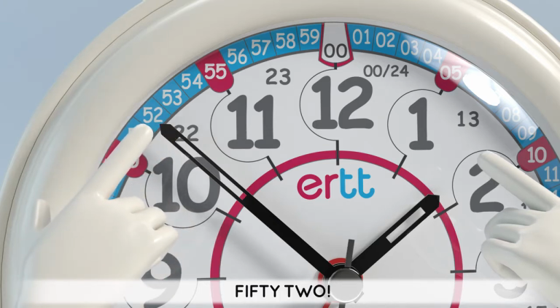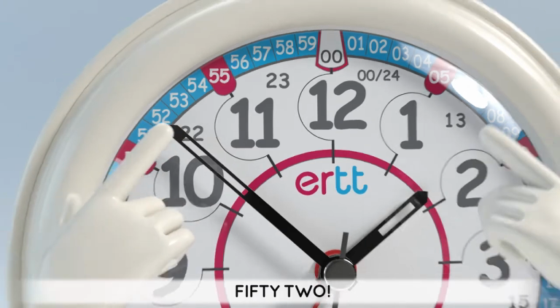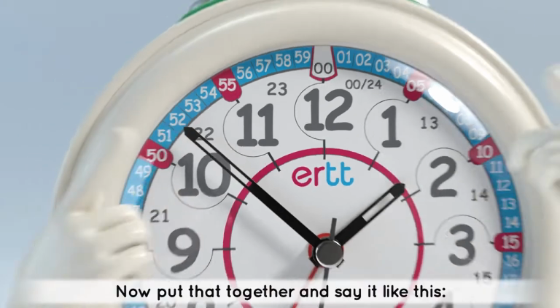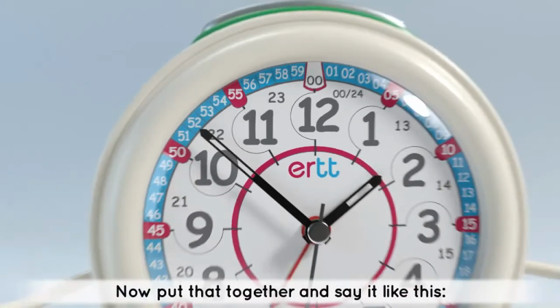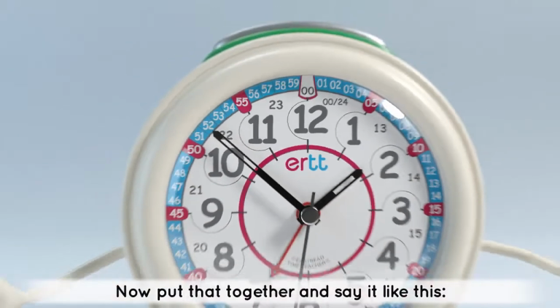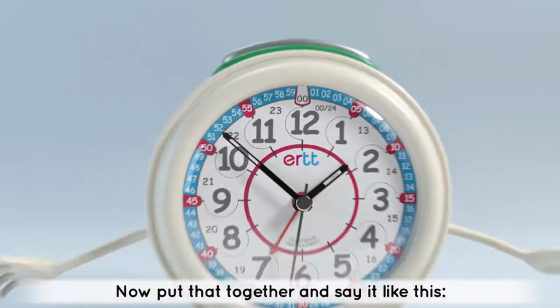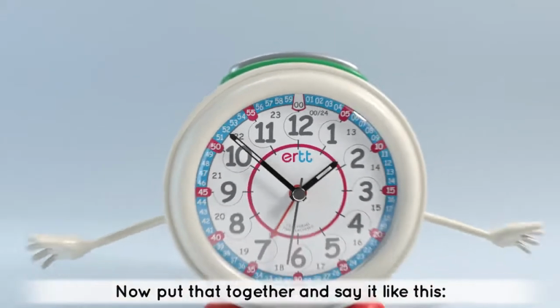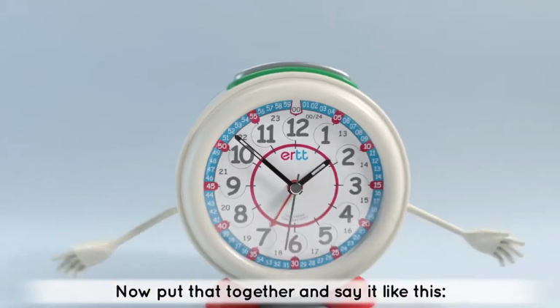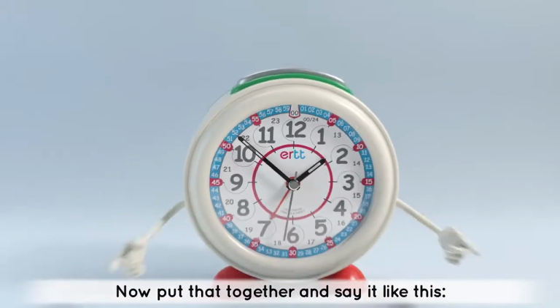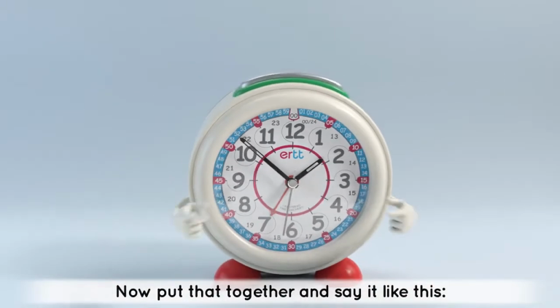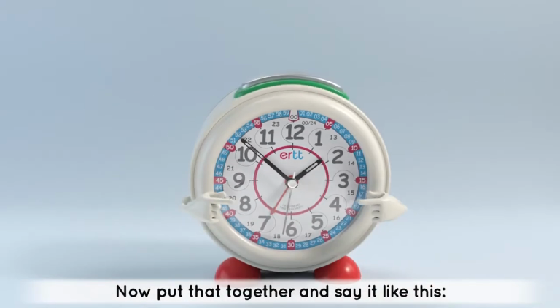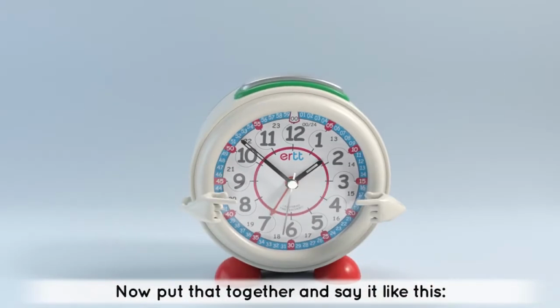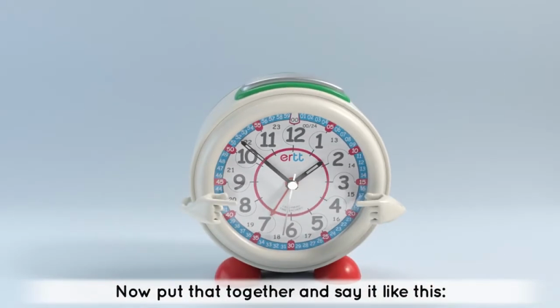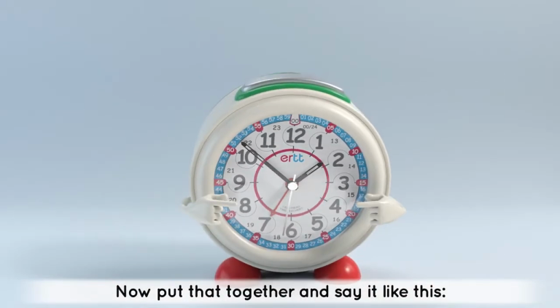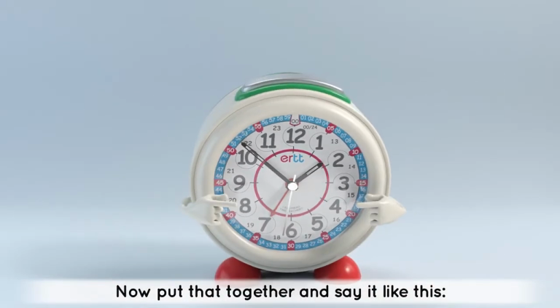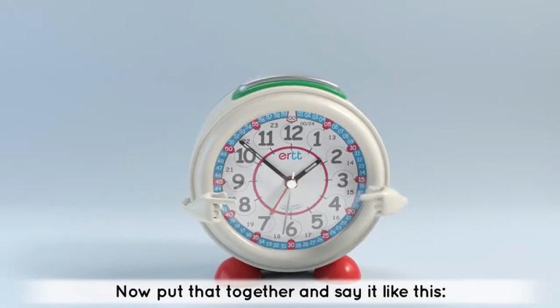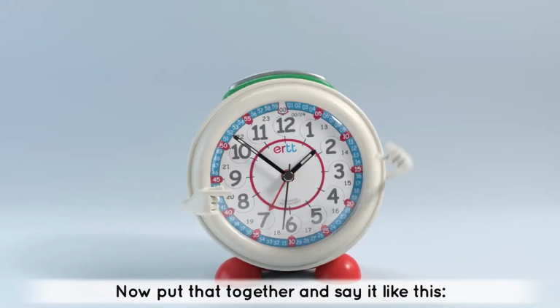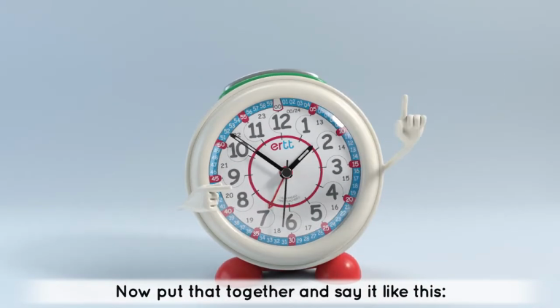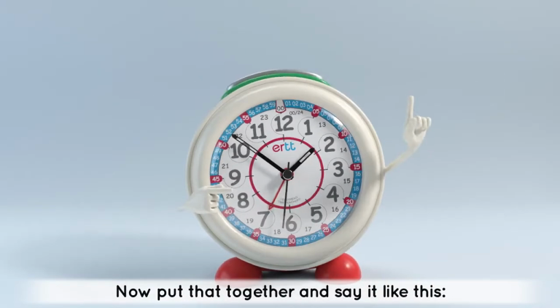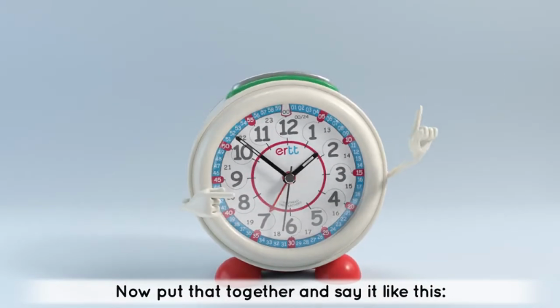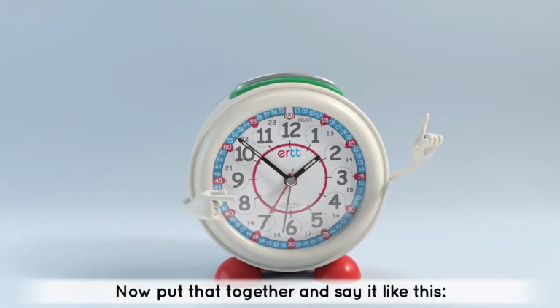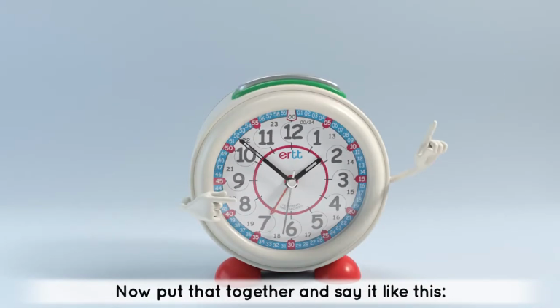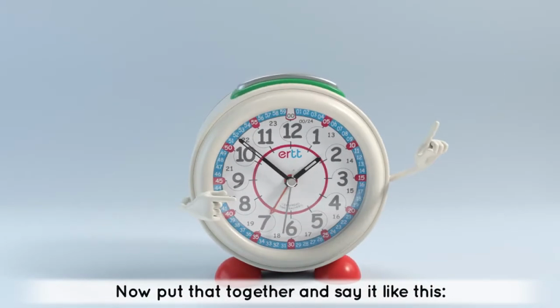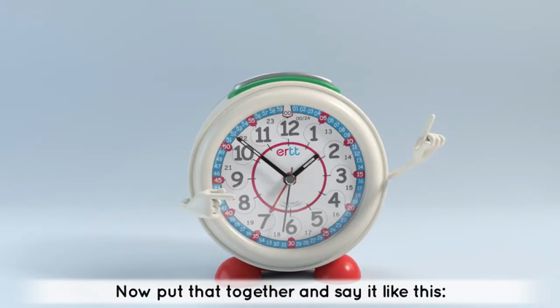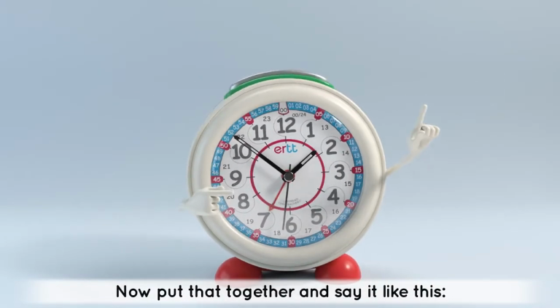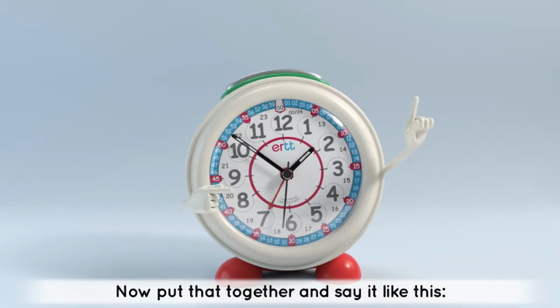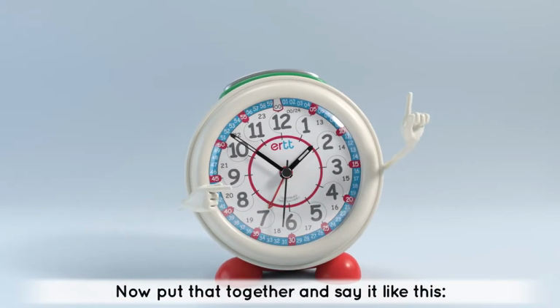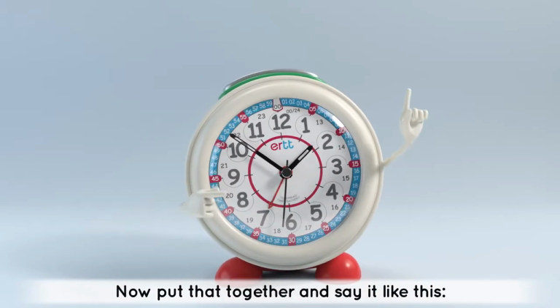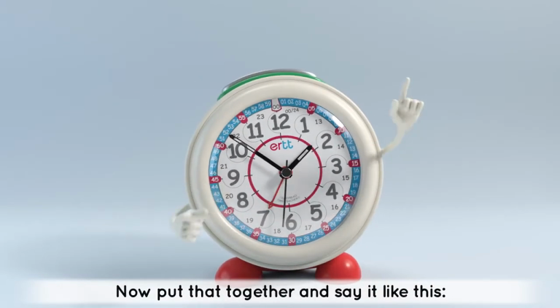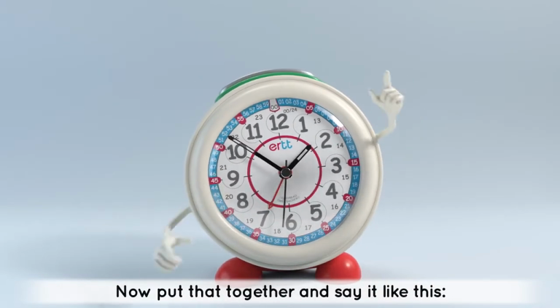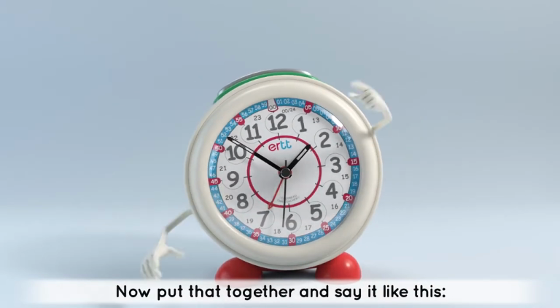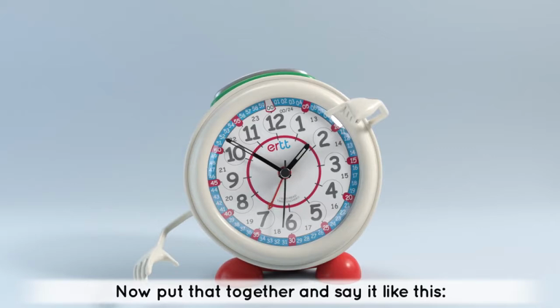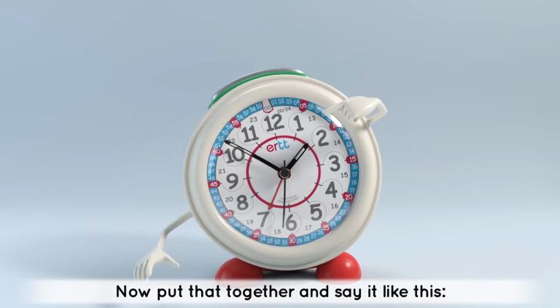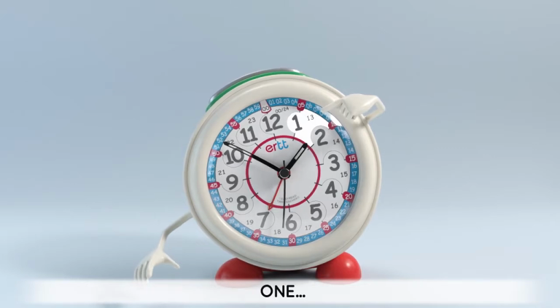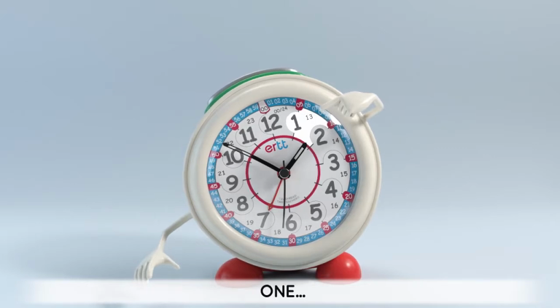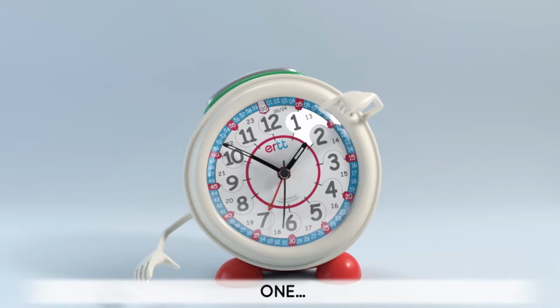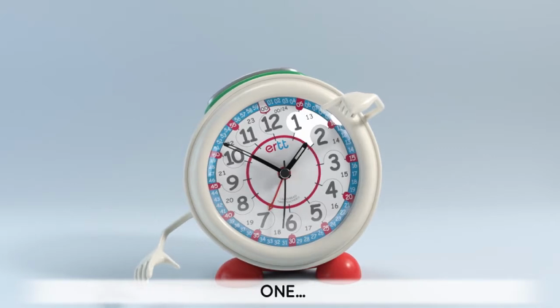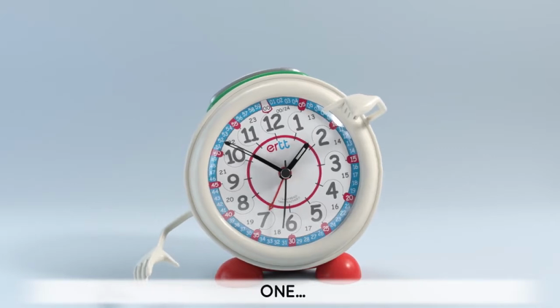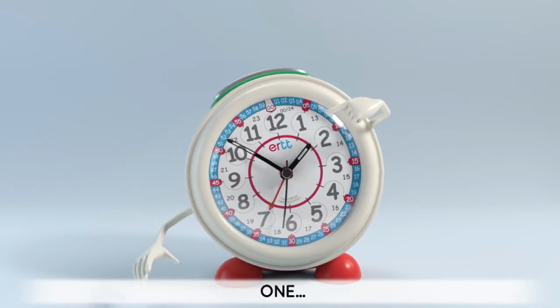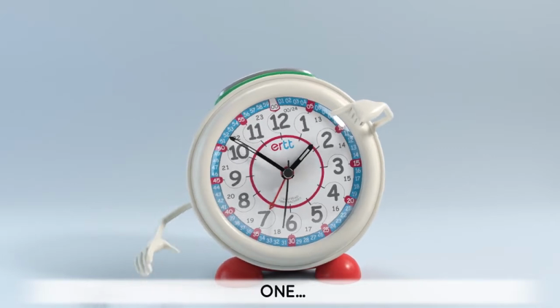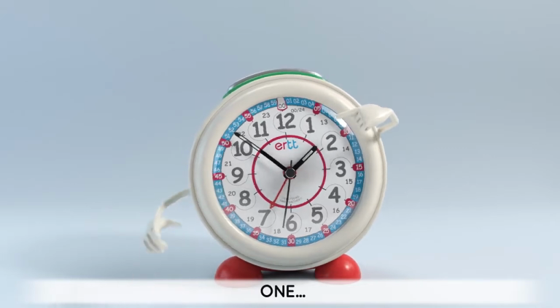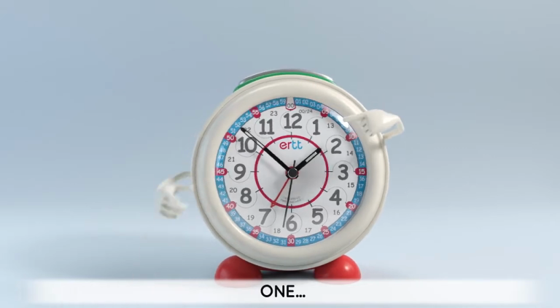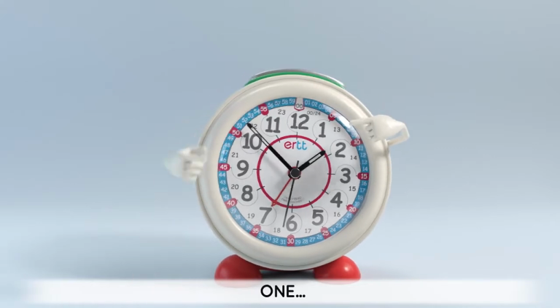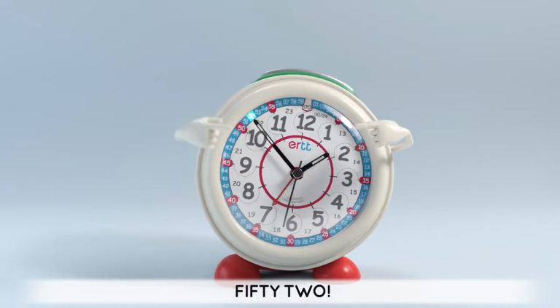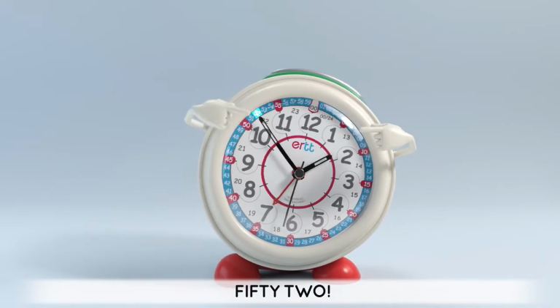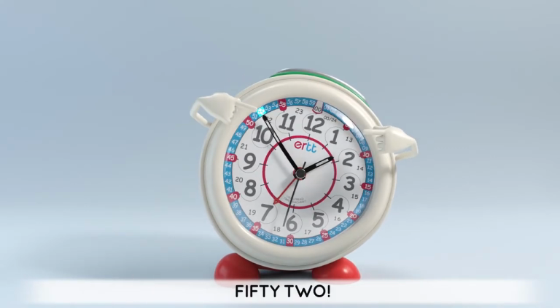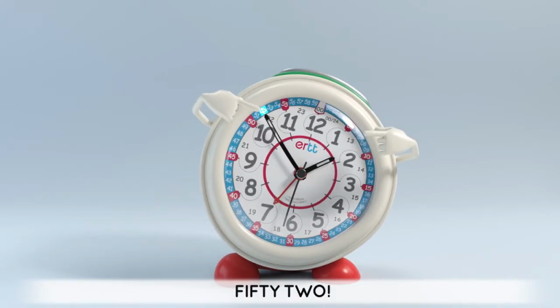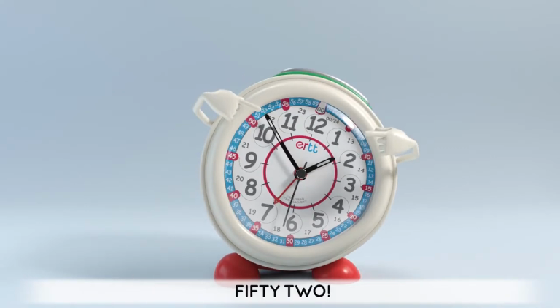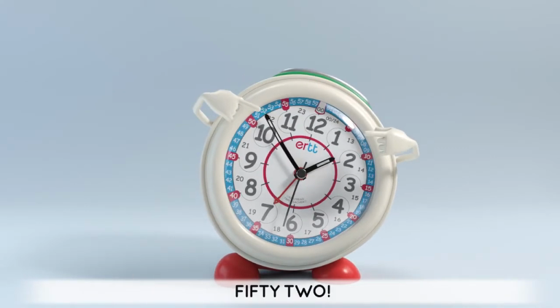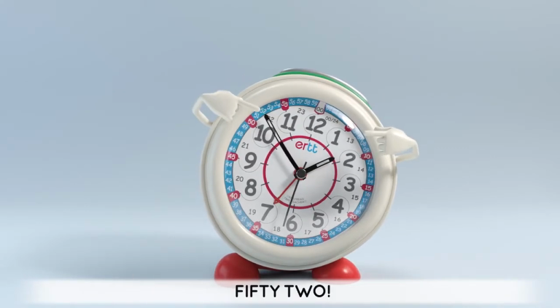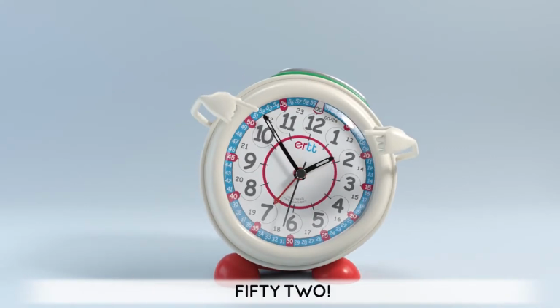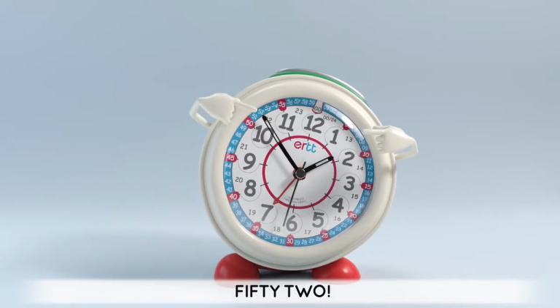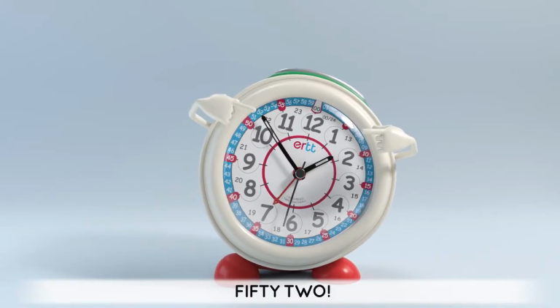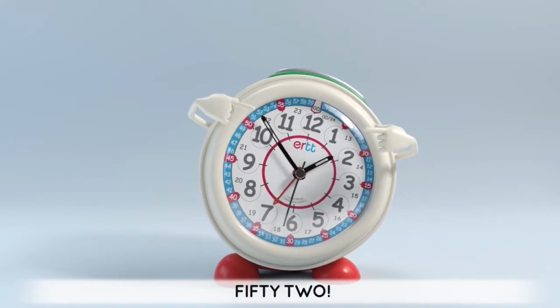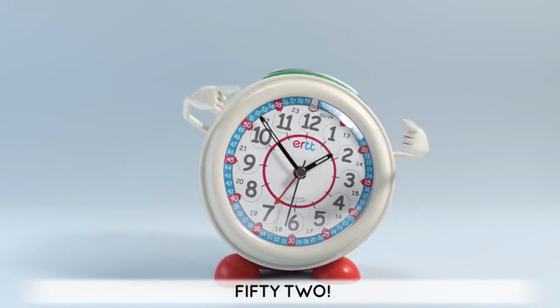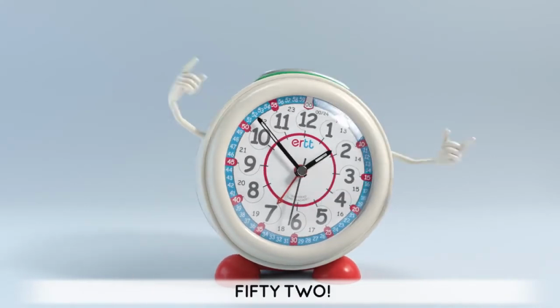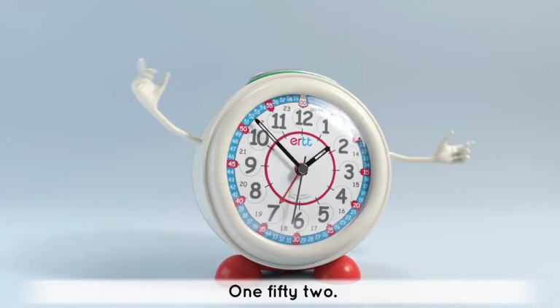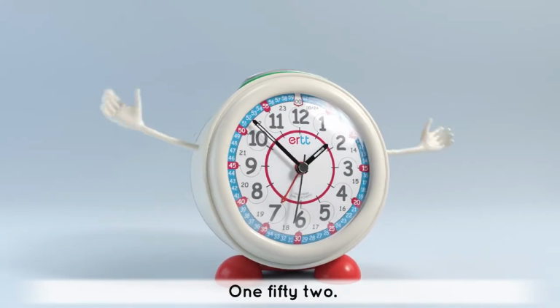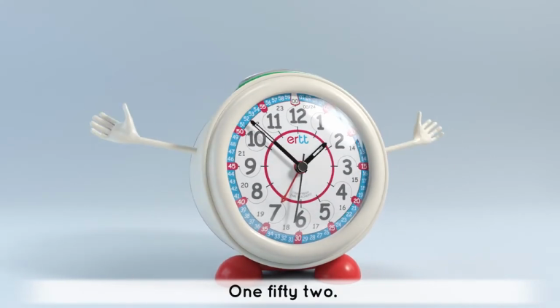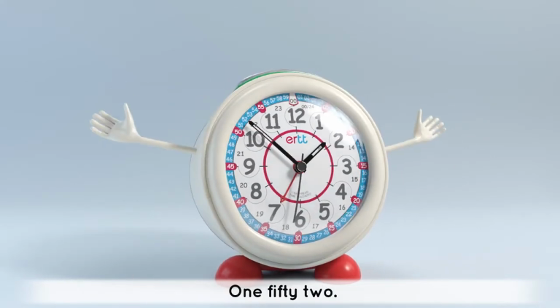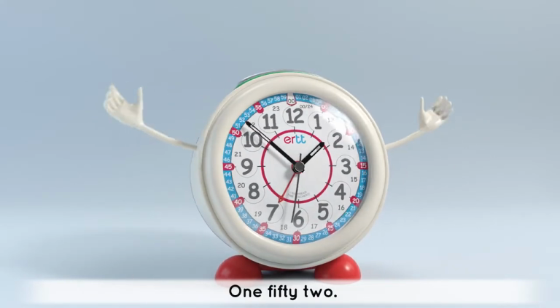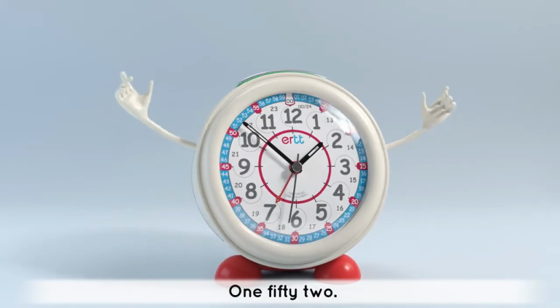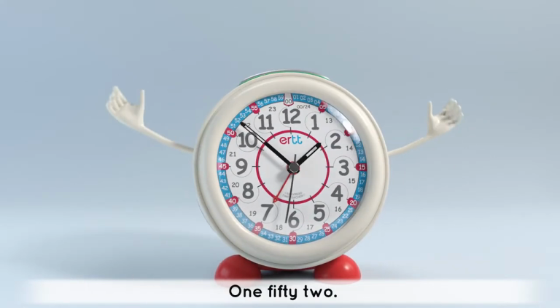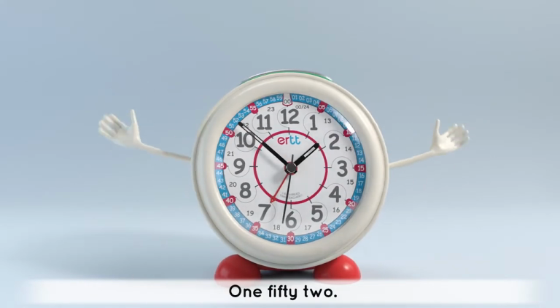Now put that together and say it like this: 1, 52. 1, 52.